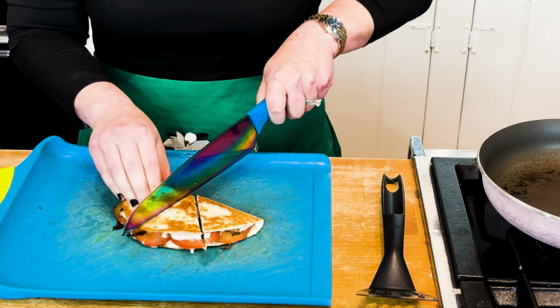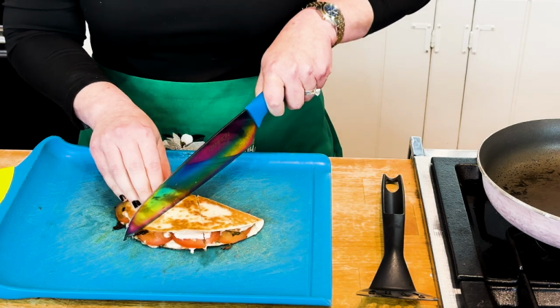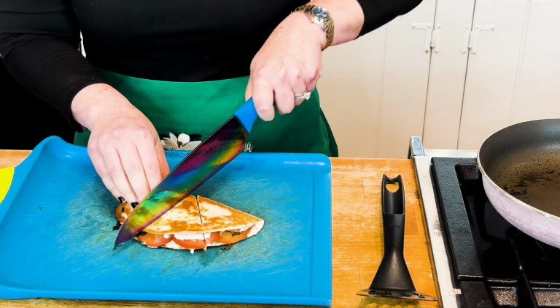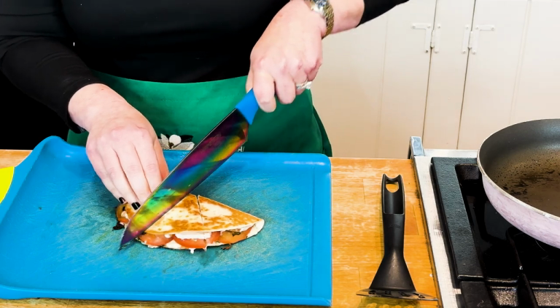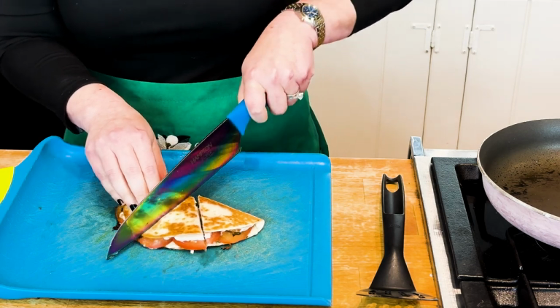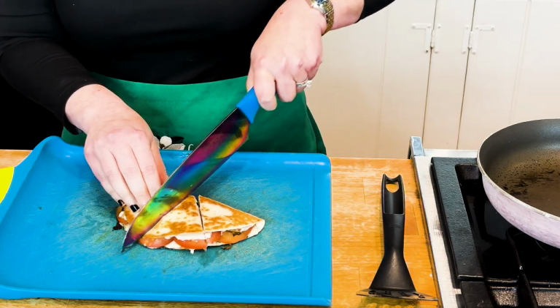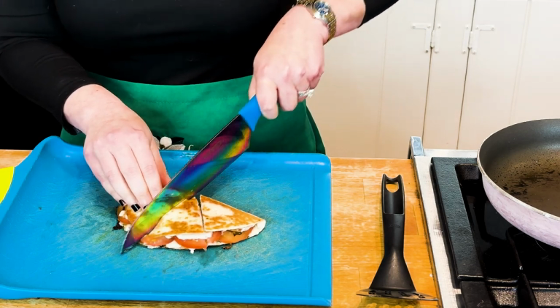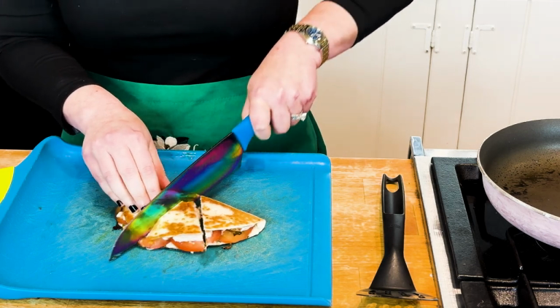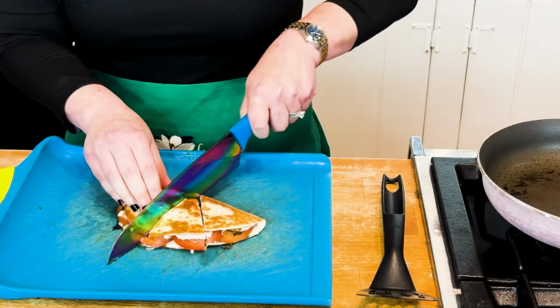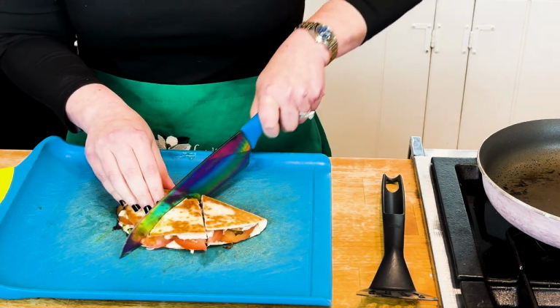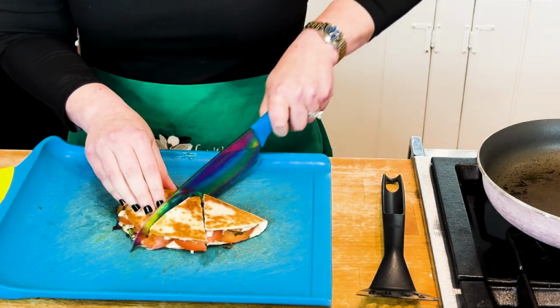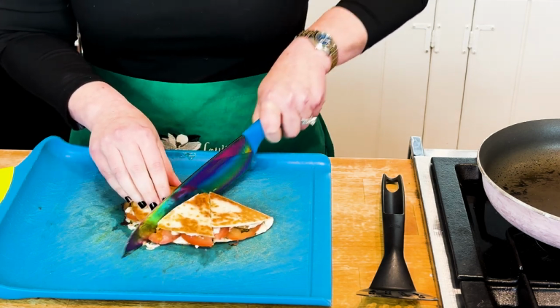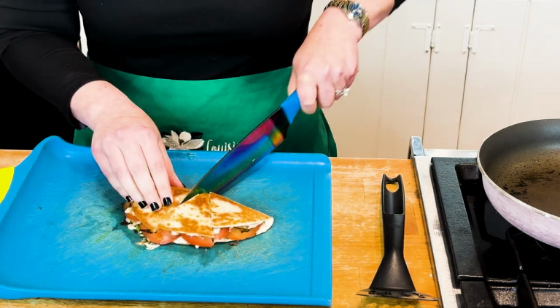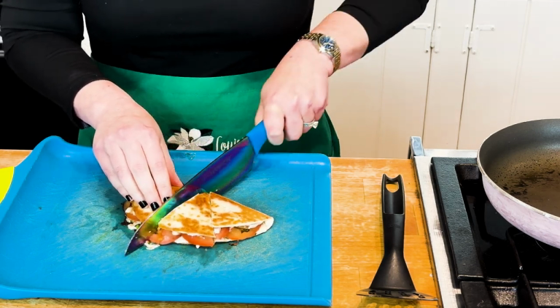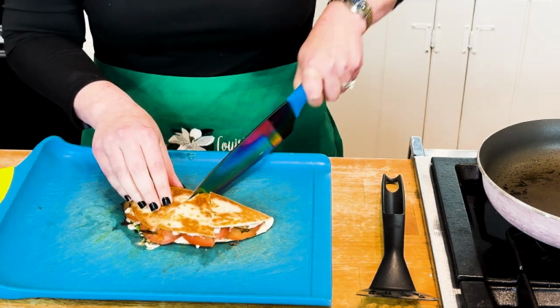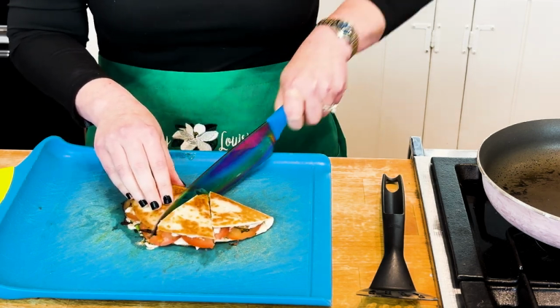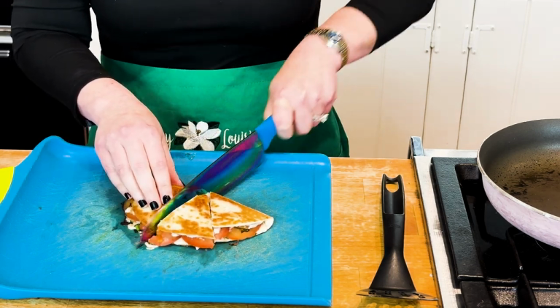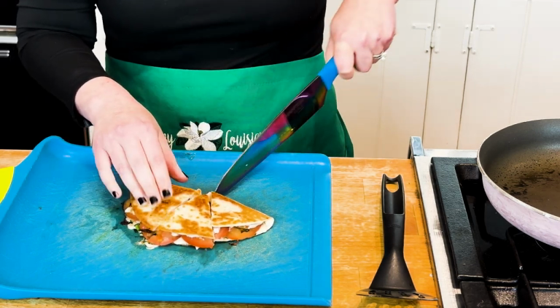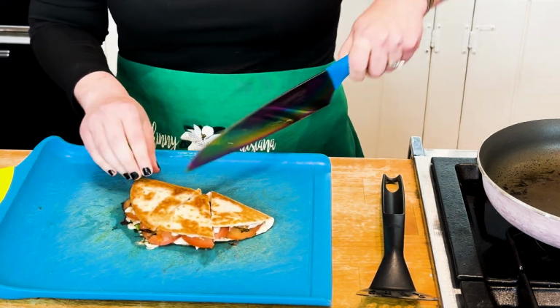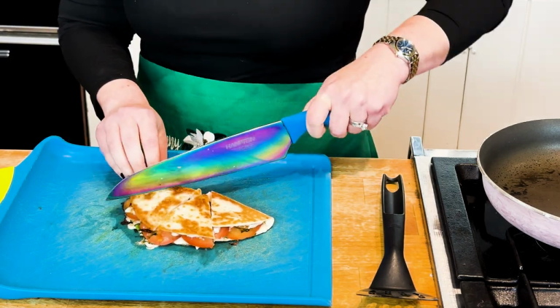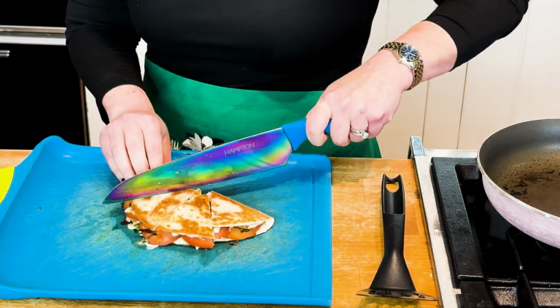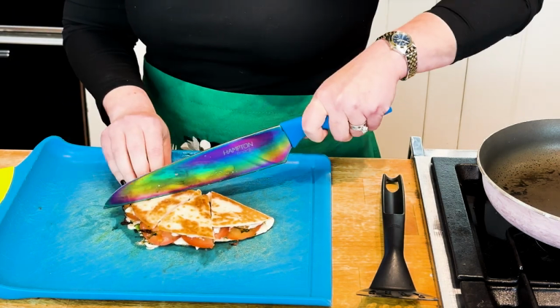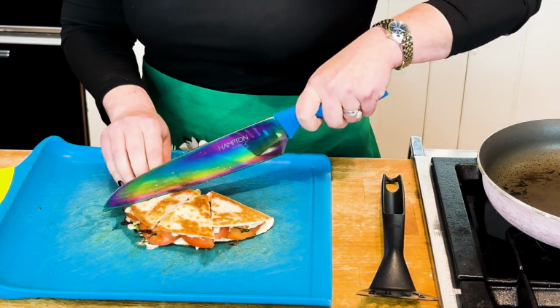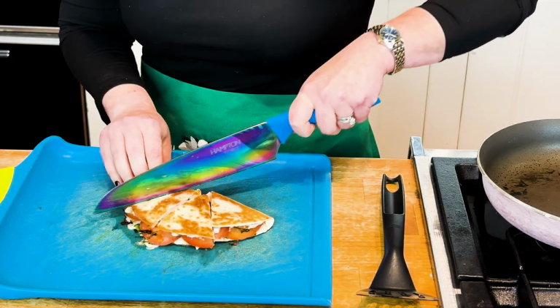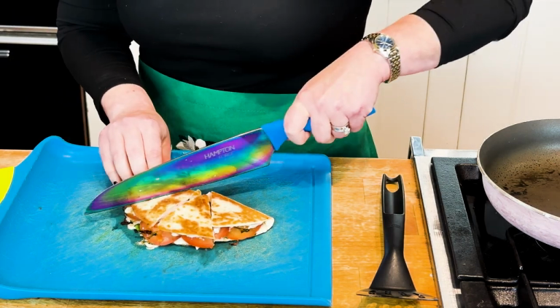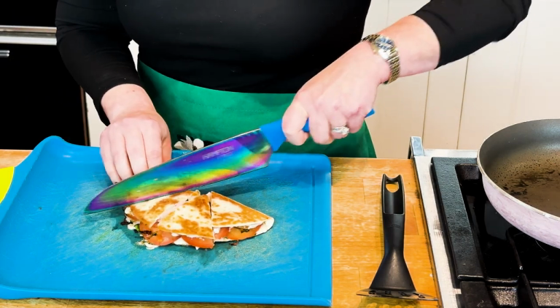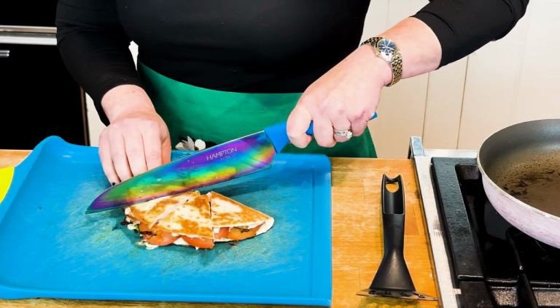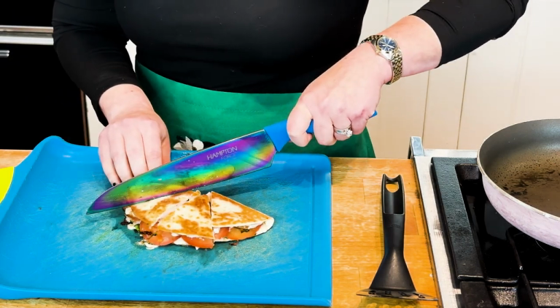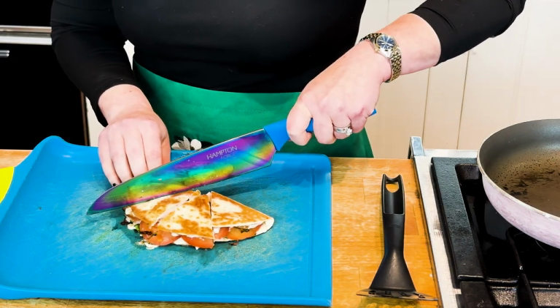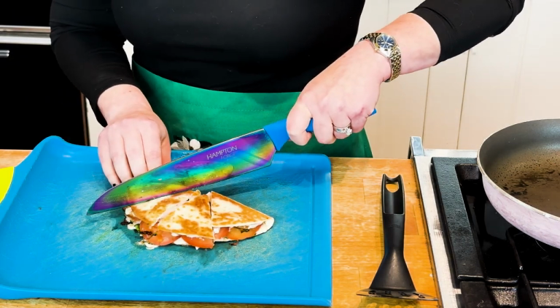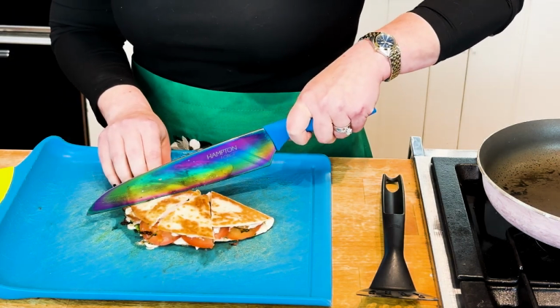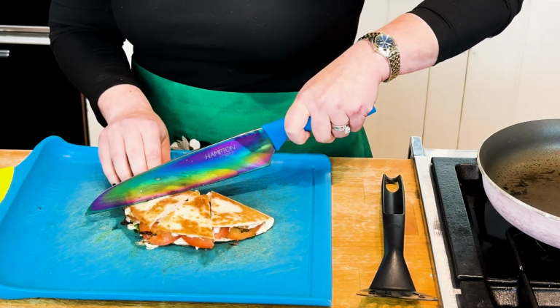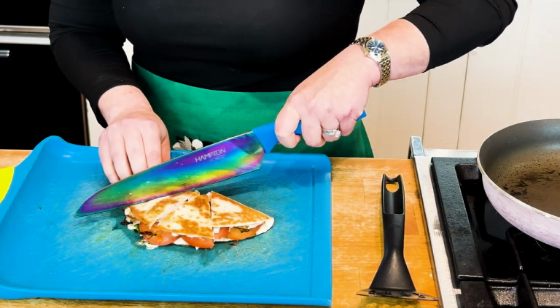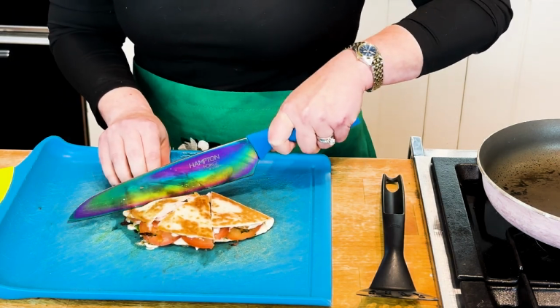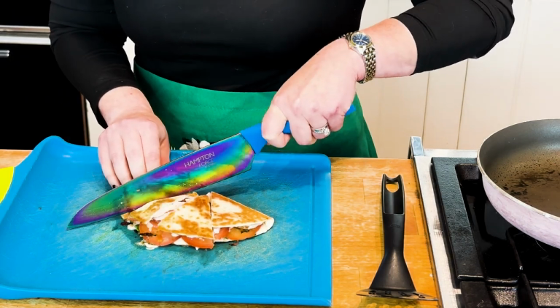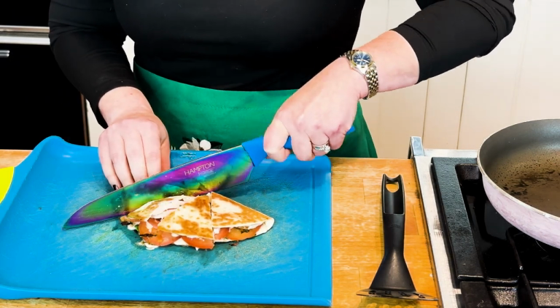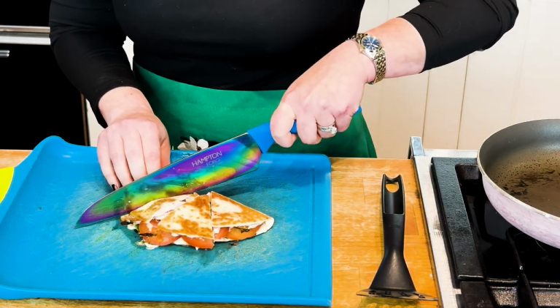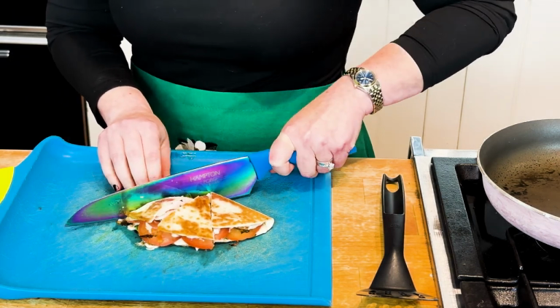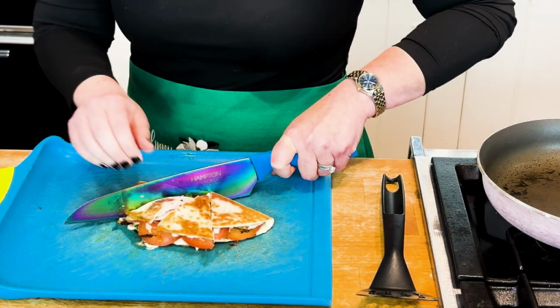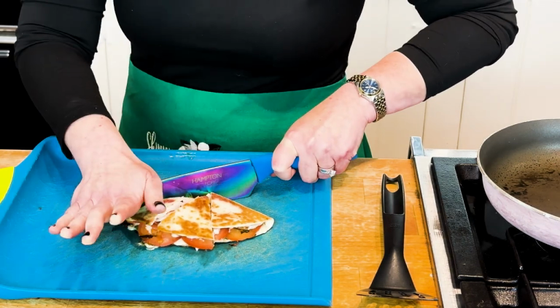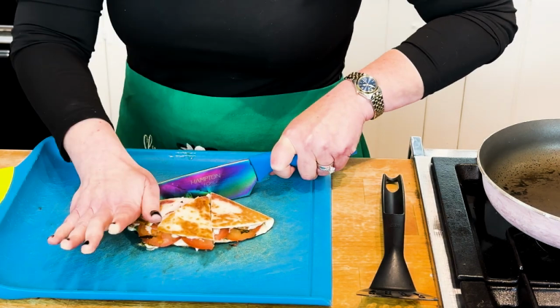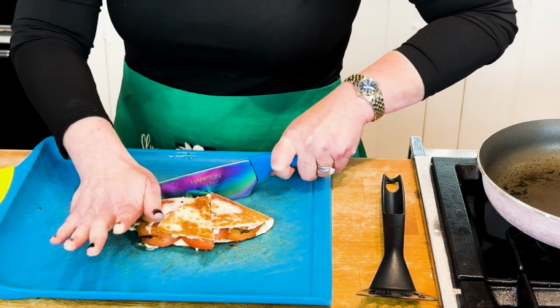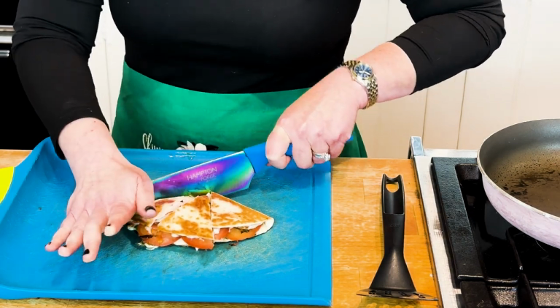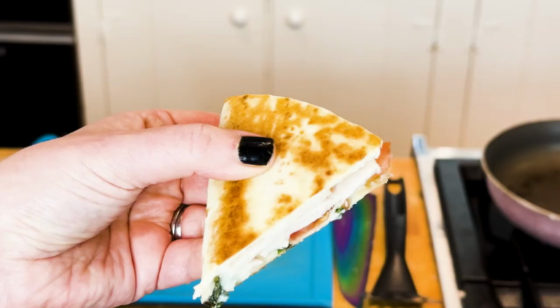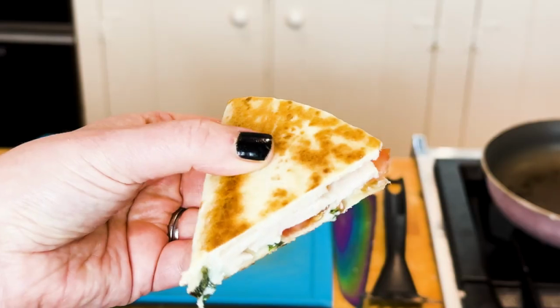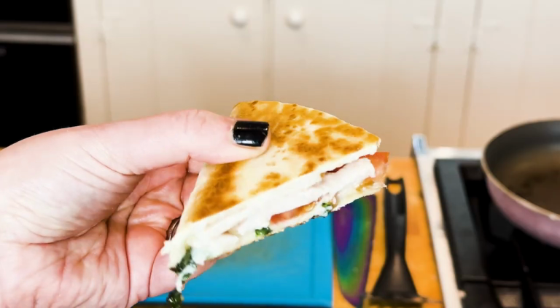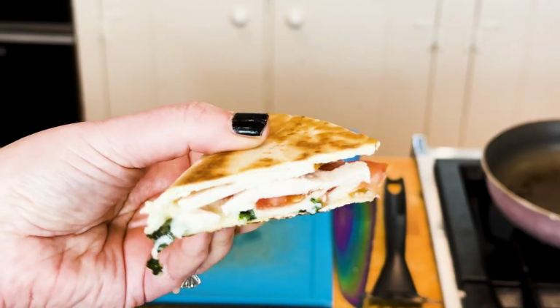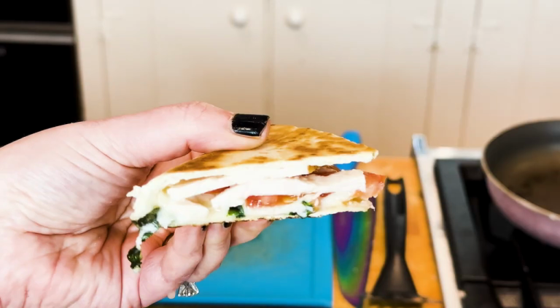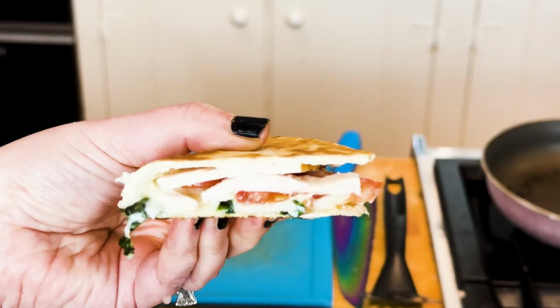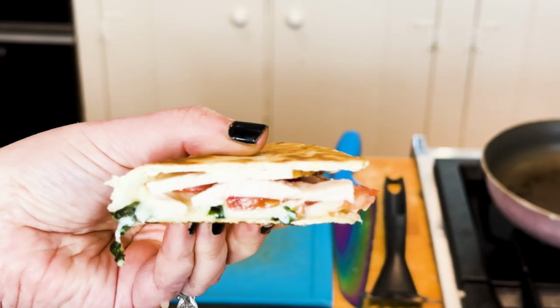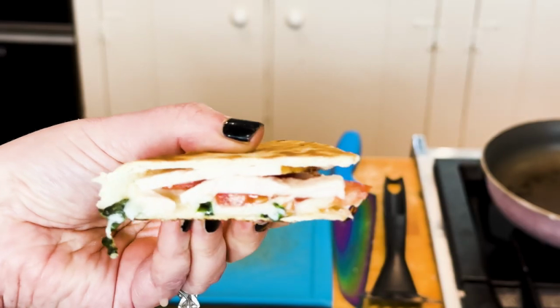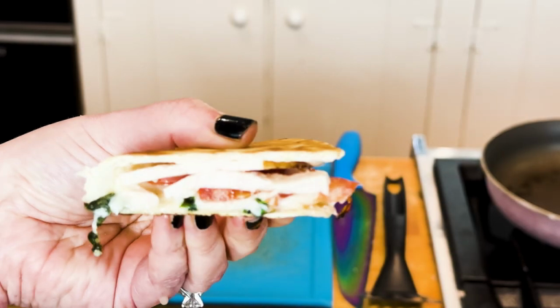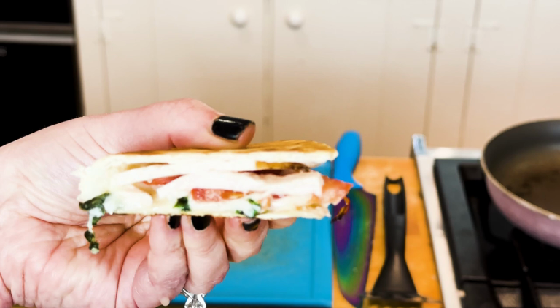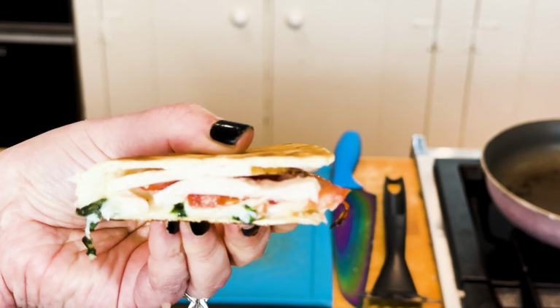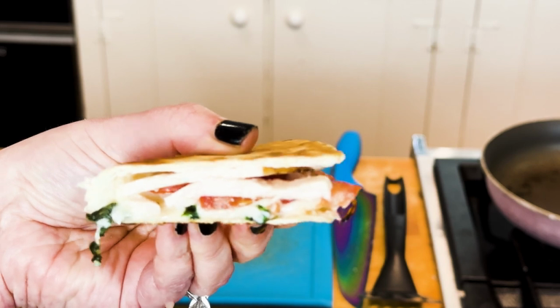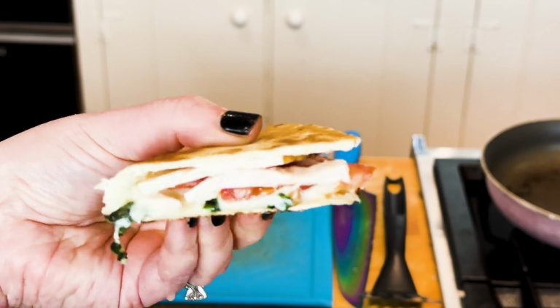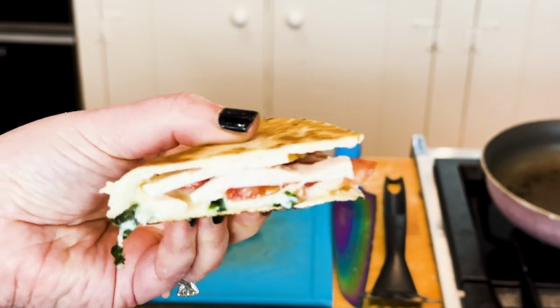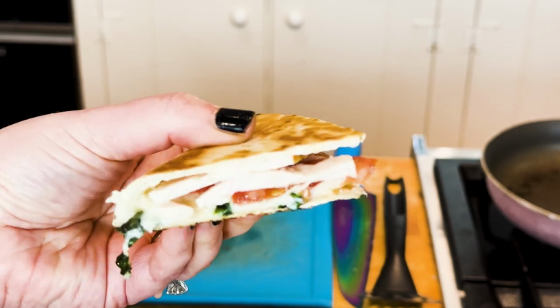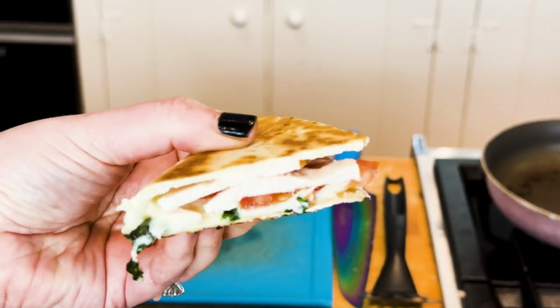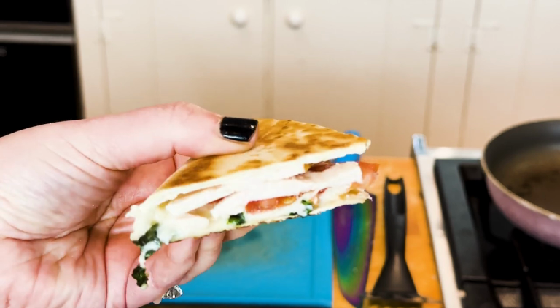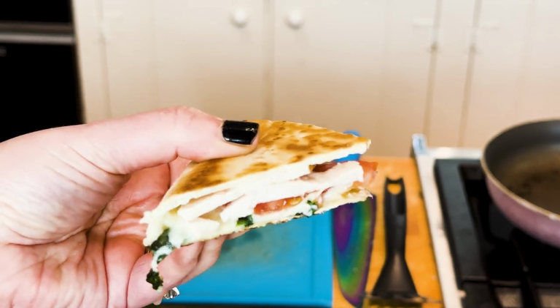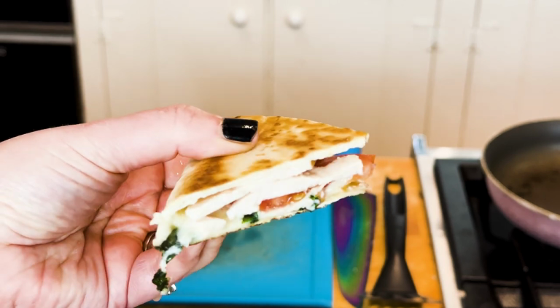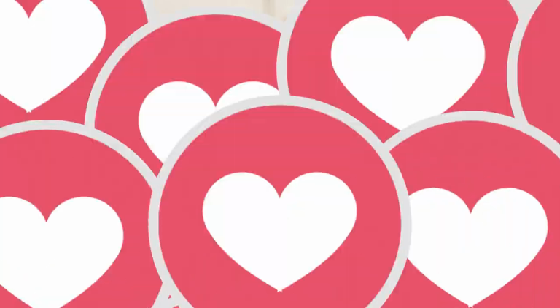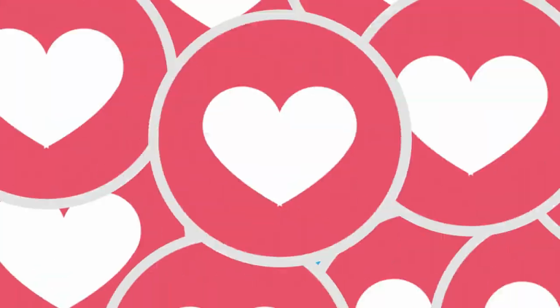I'm dietitian Shelly. In today's video, we're prepping an easy, diabetic-friendly lunch for the week. Let's go.